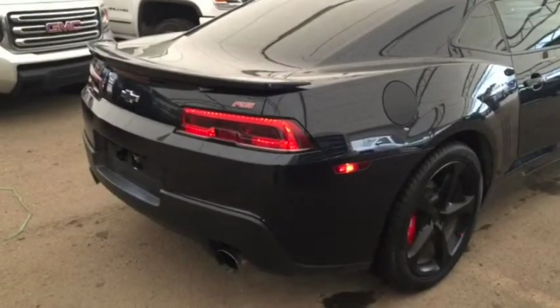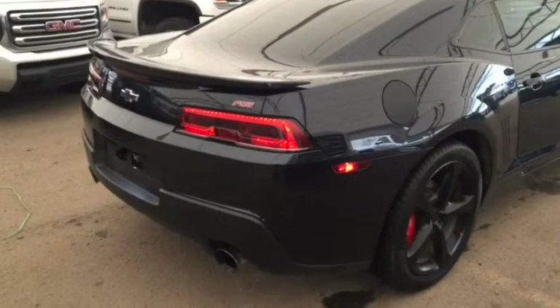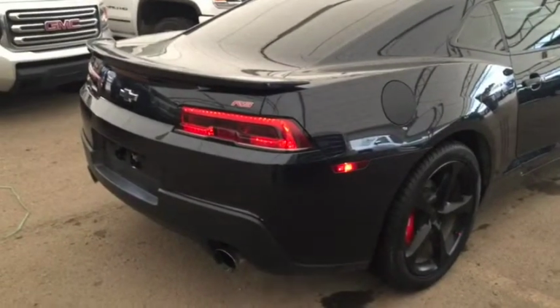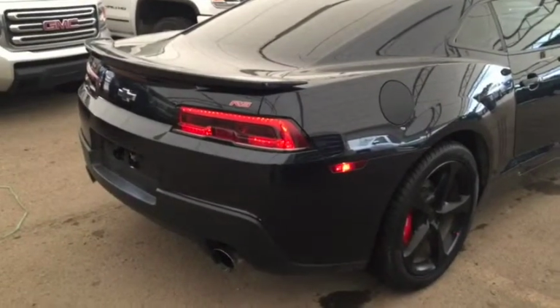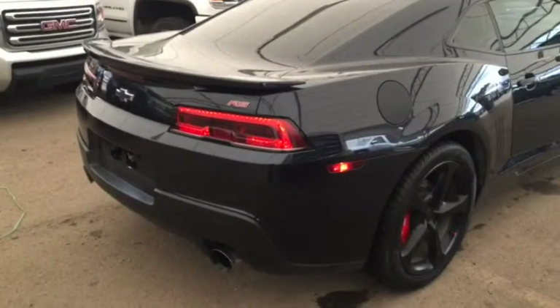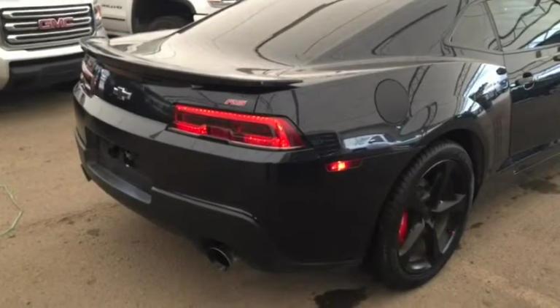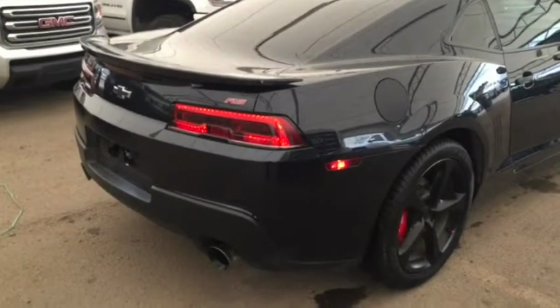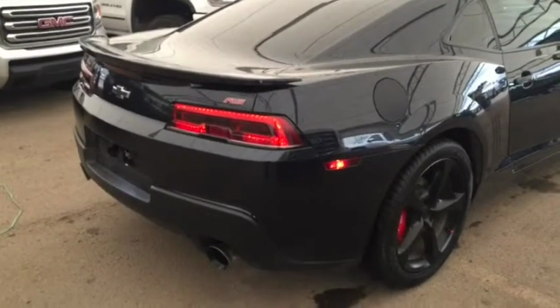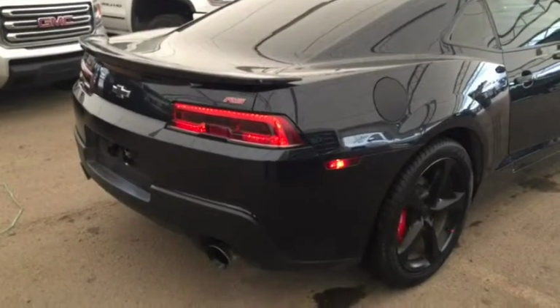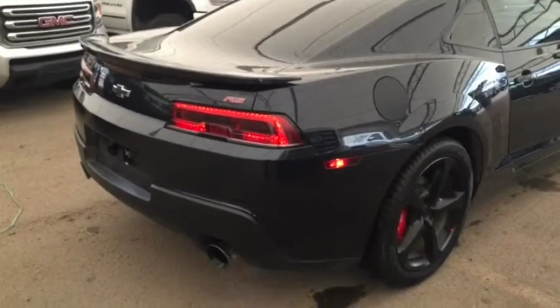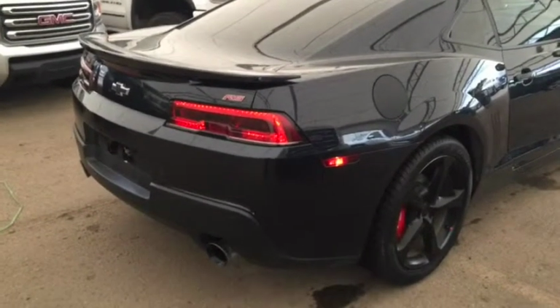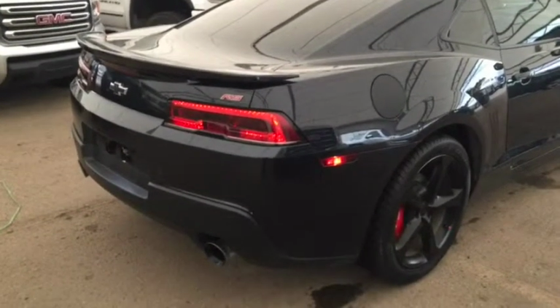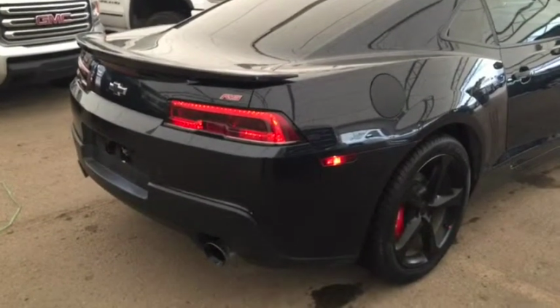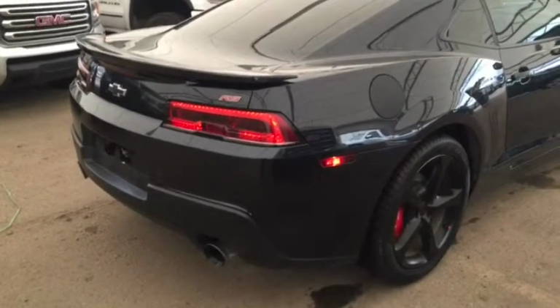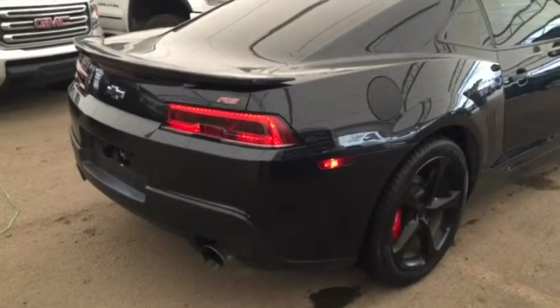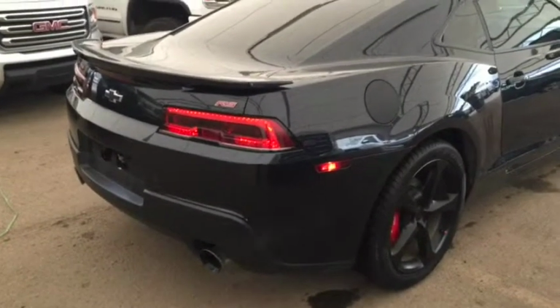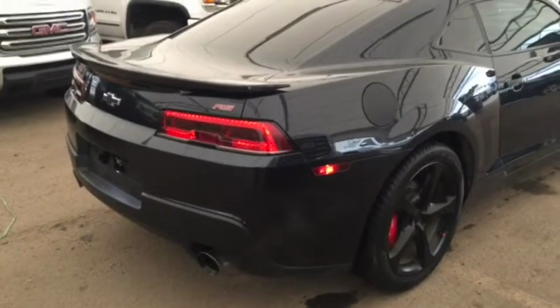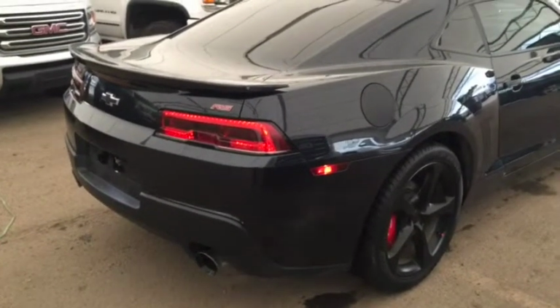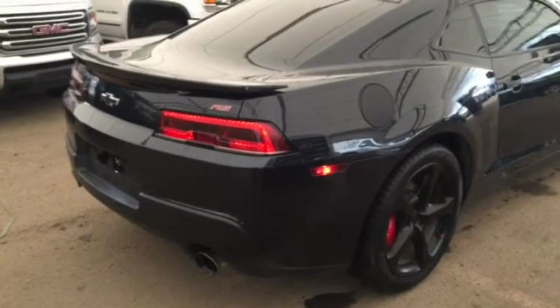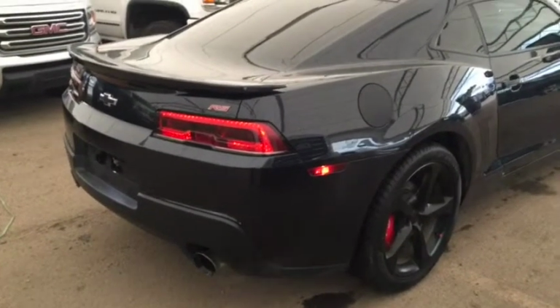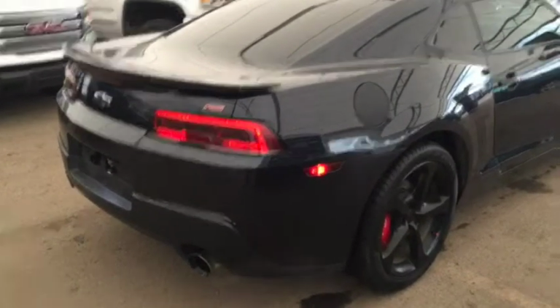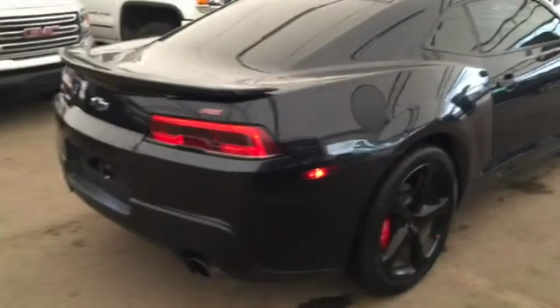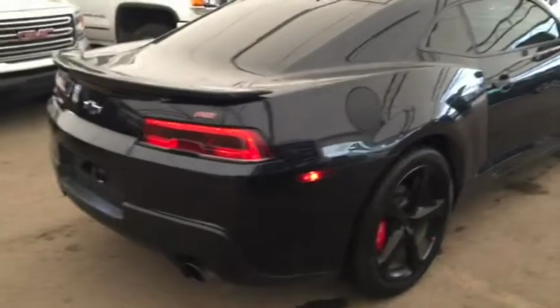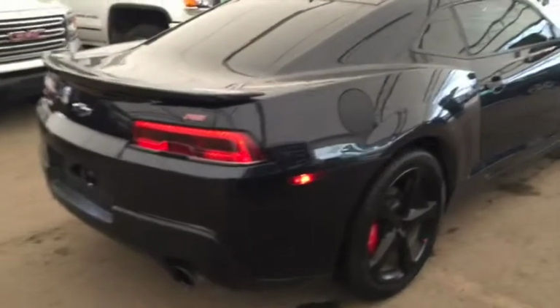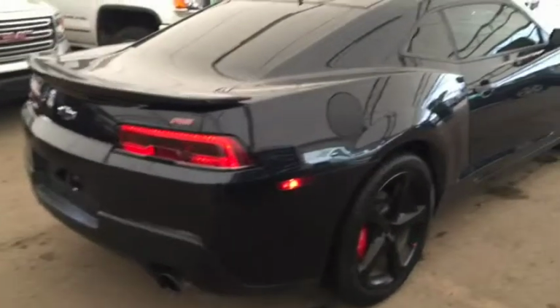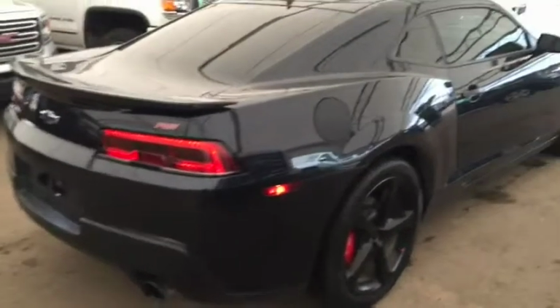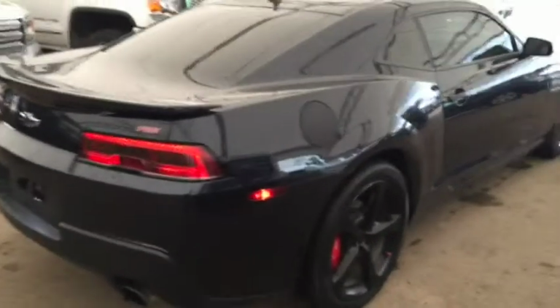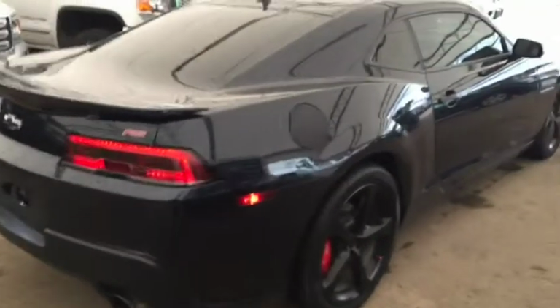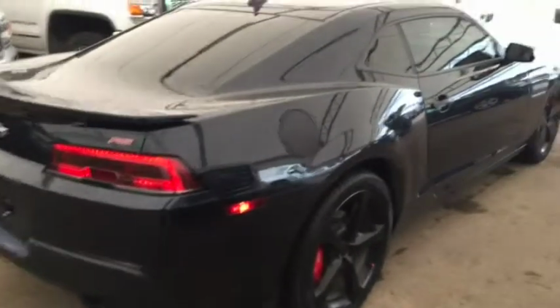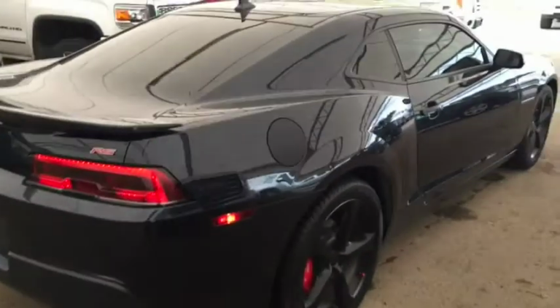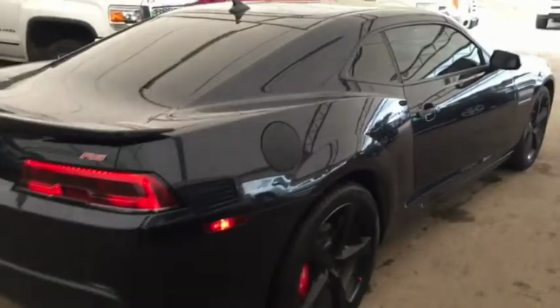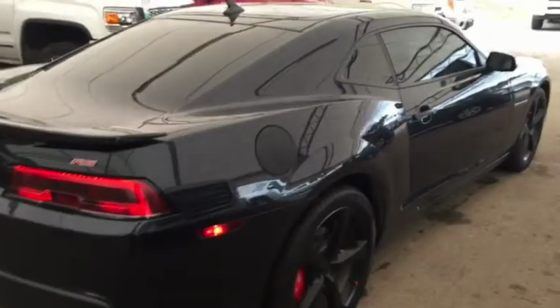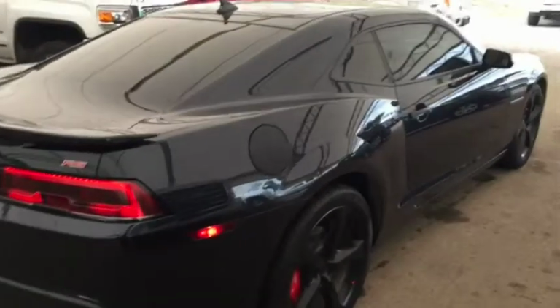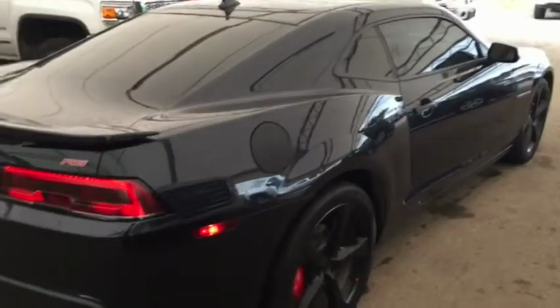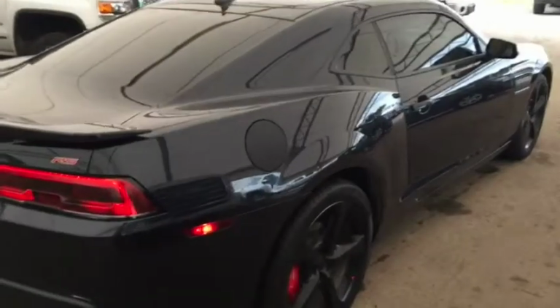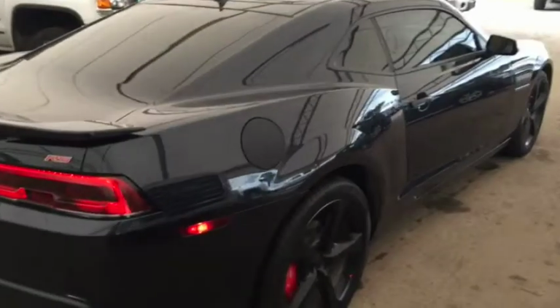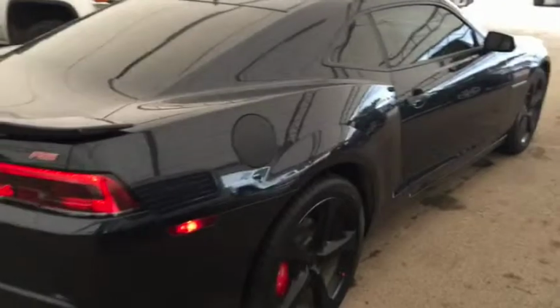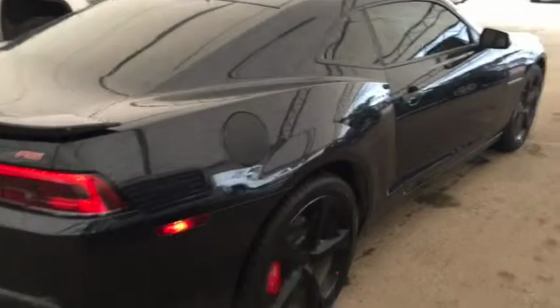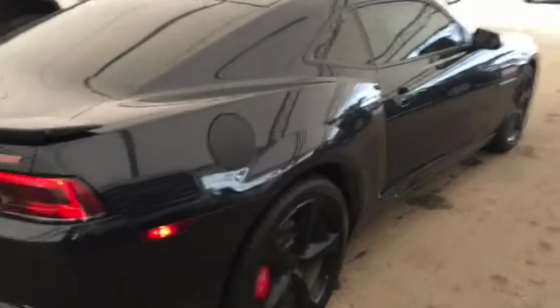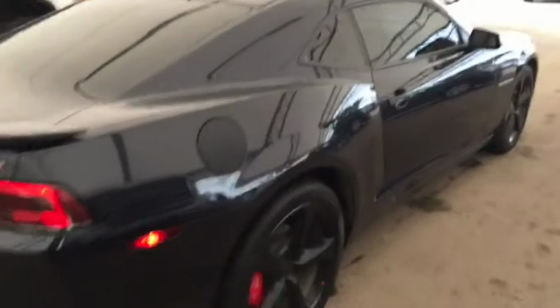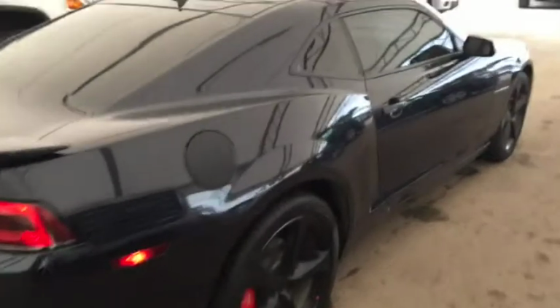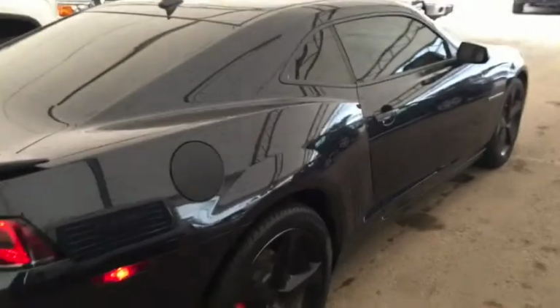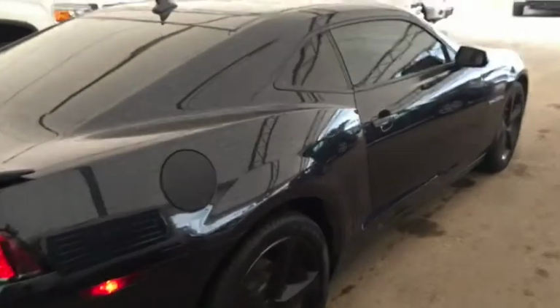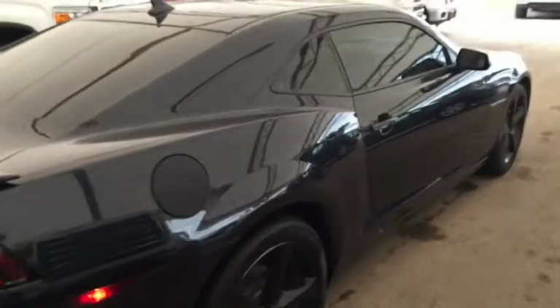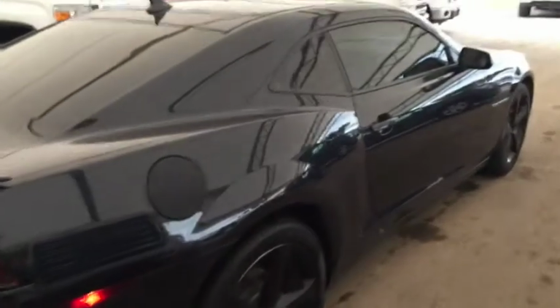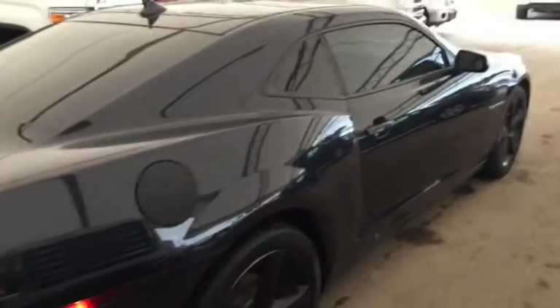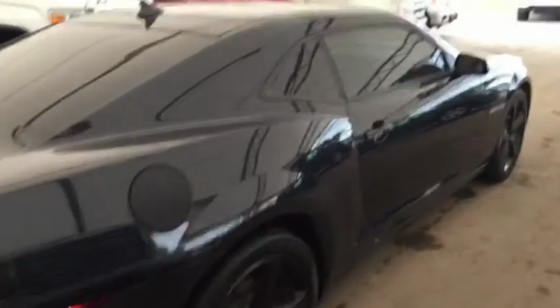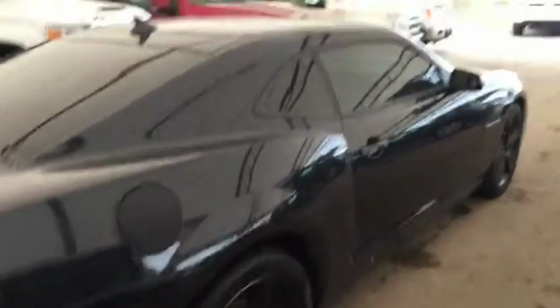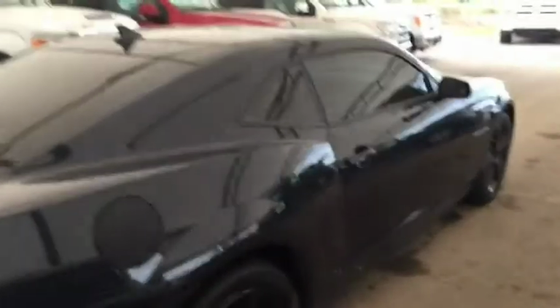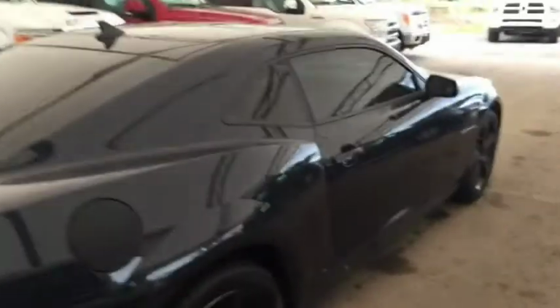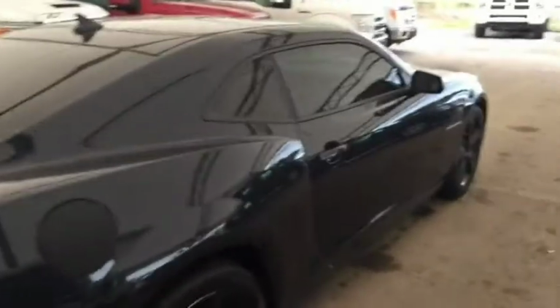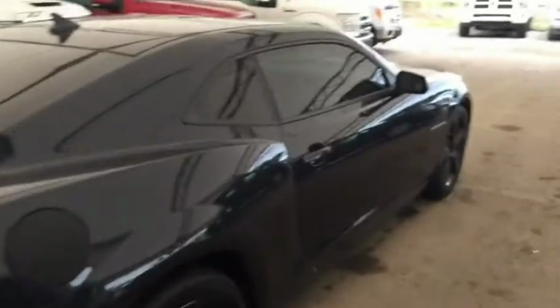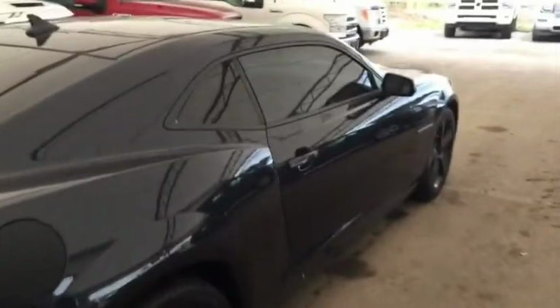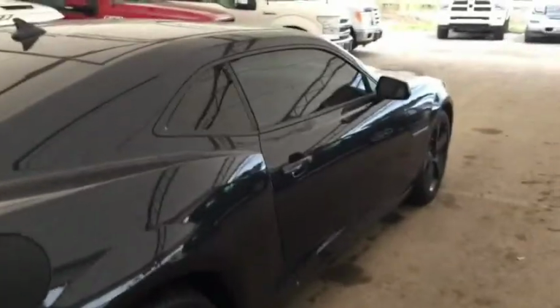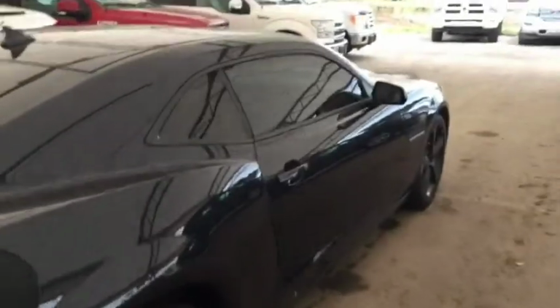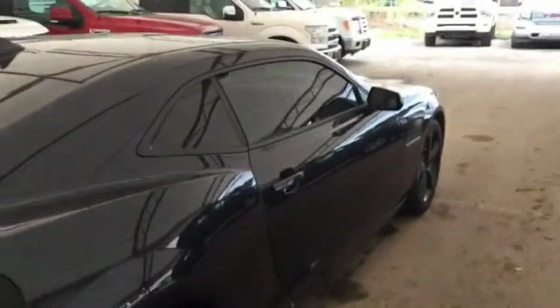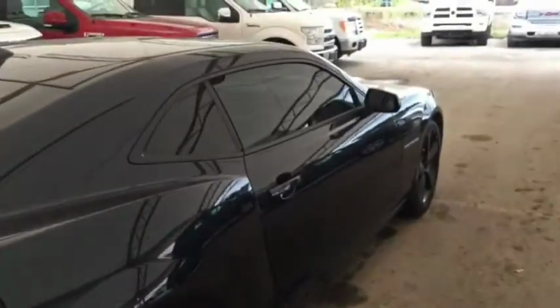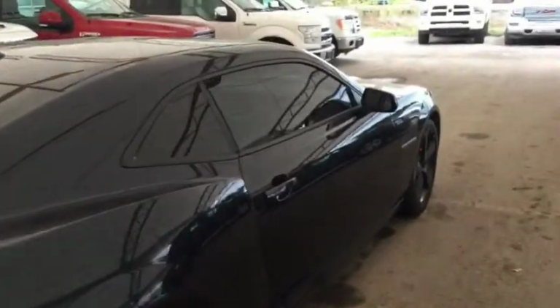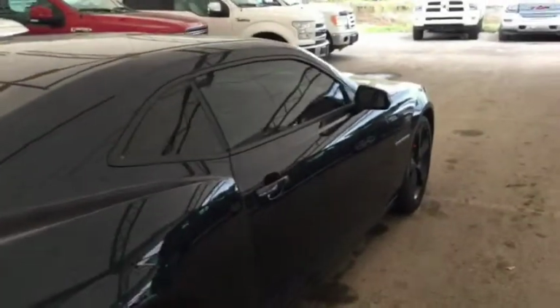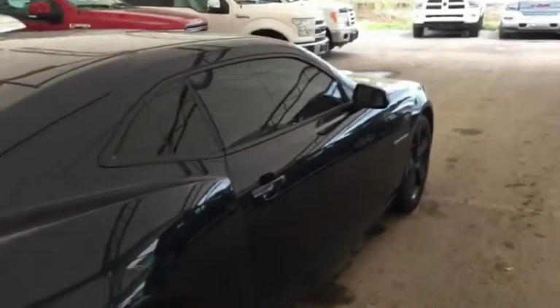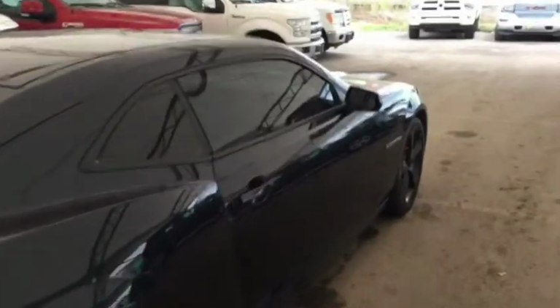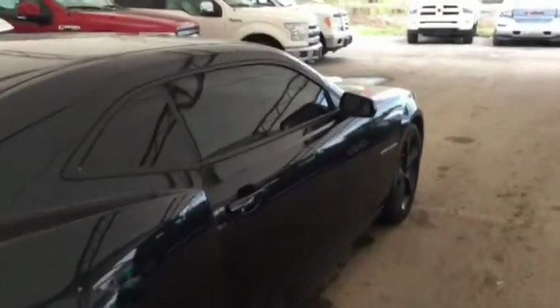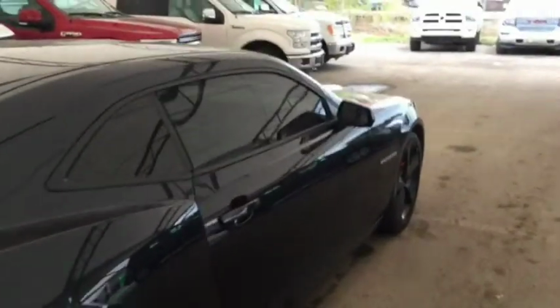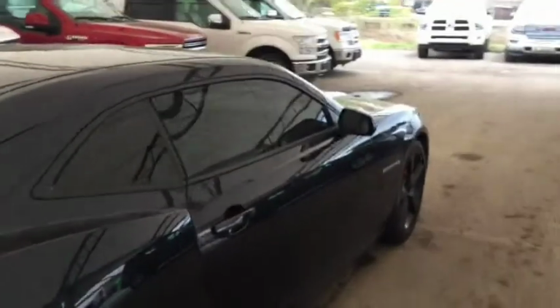So don't miss out. Hurry in to Davis Chevrolet today and book a test drive with your new Camaro.